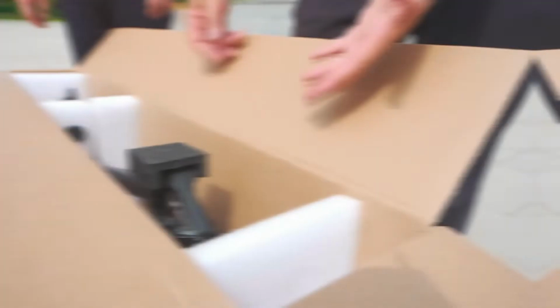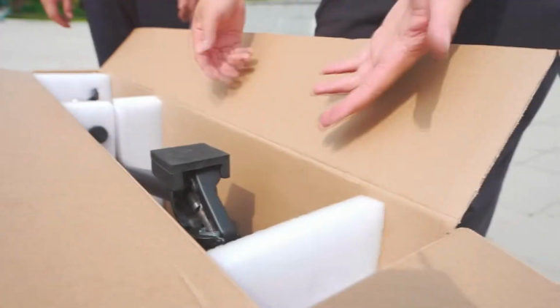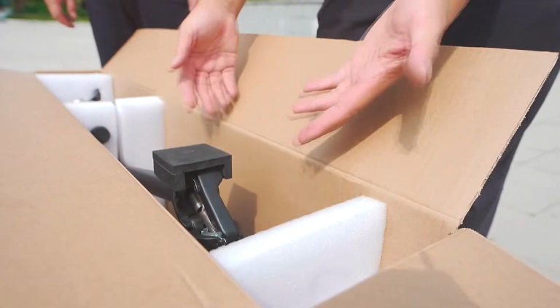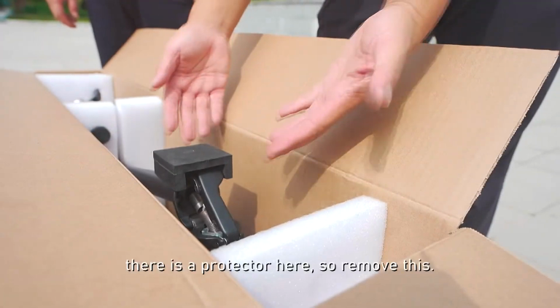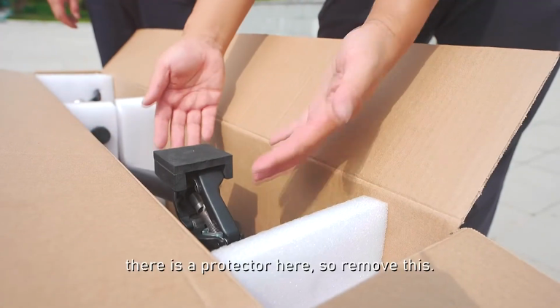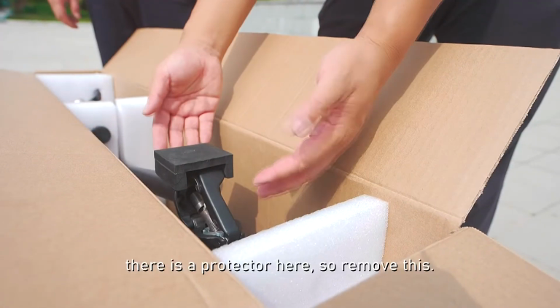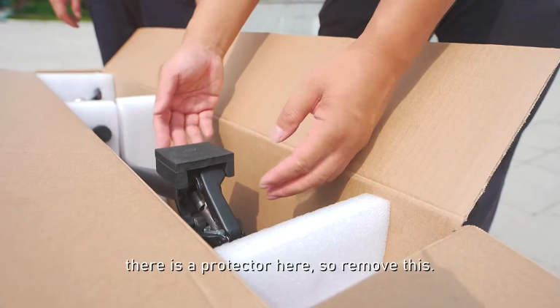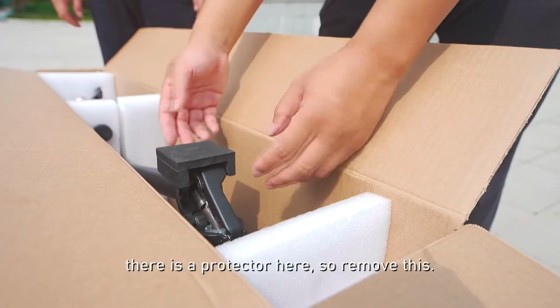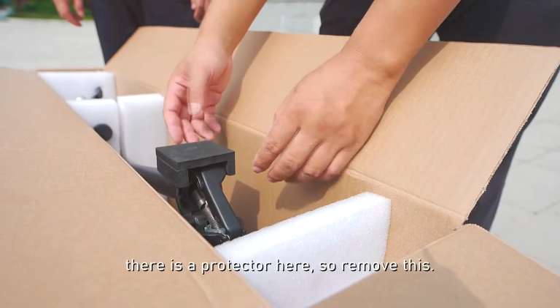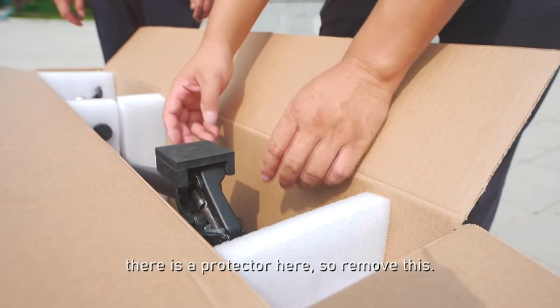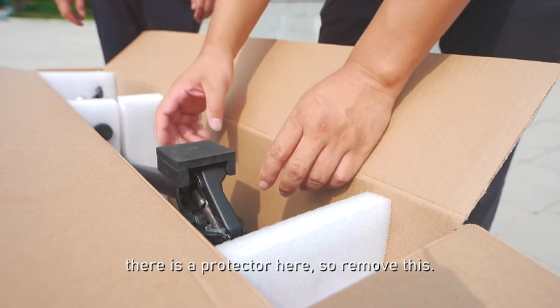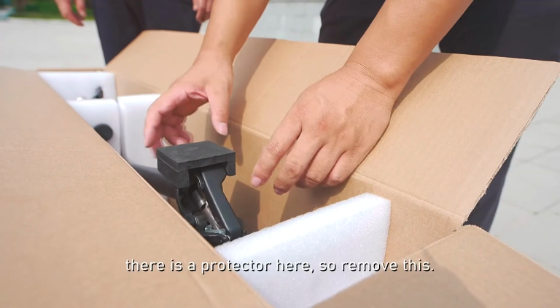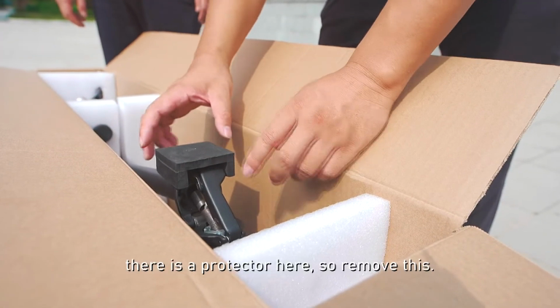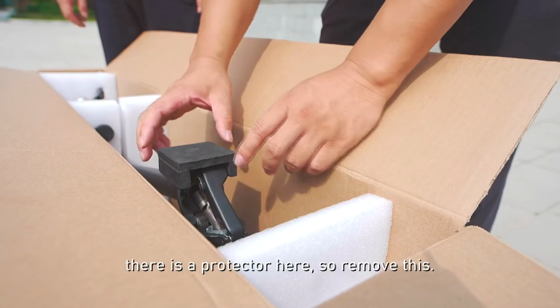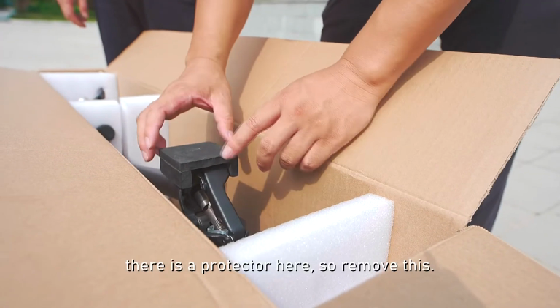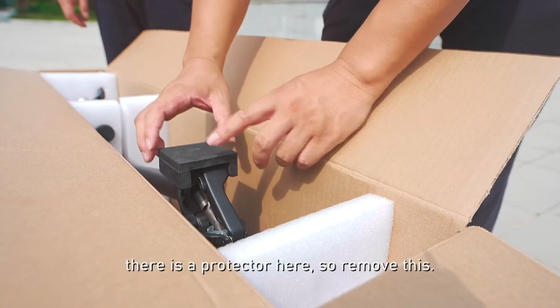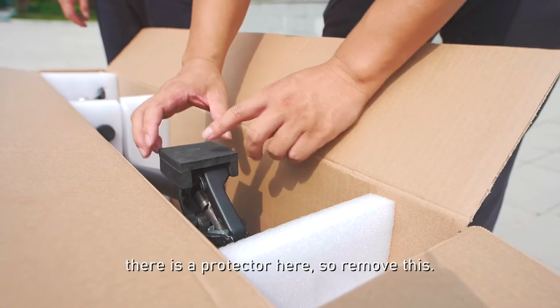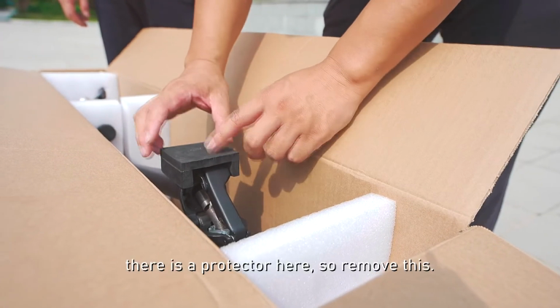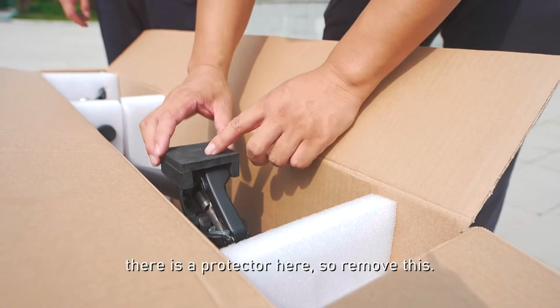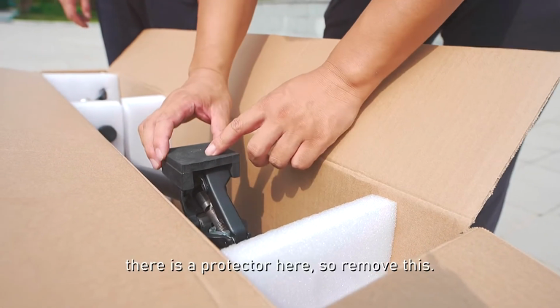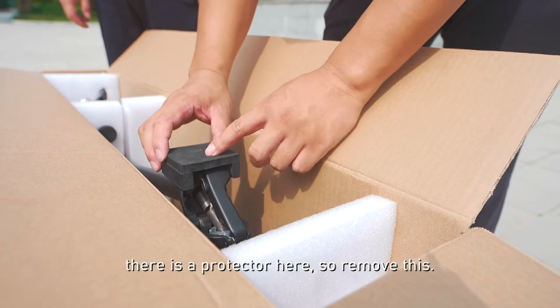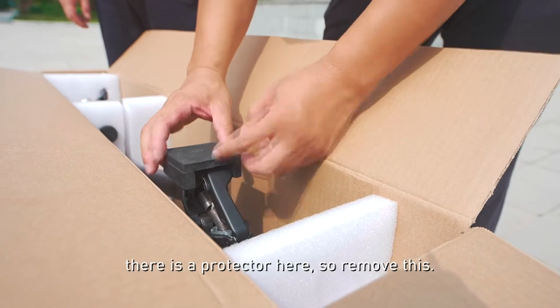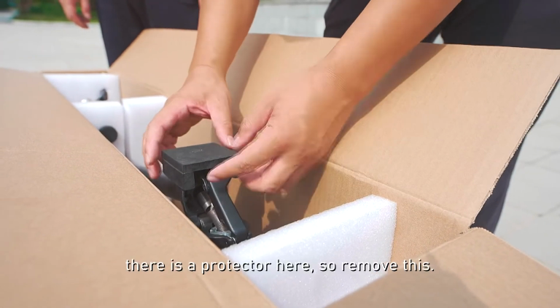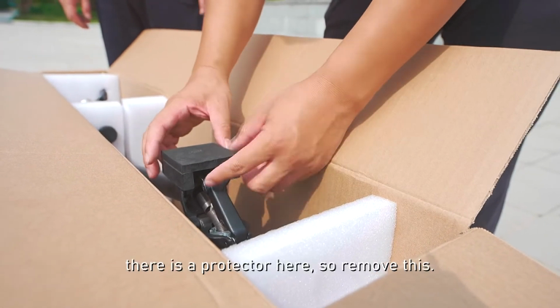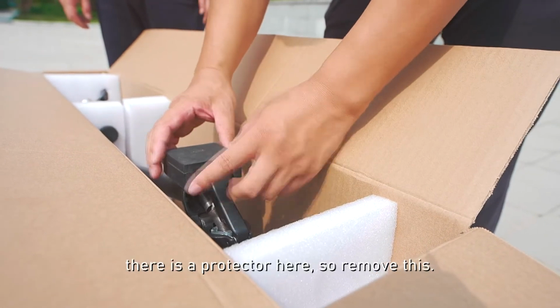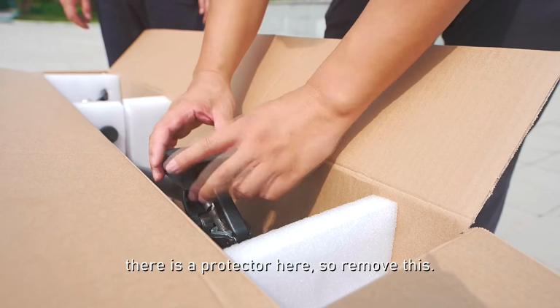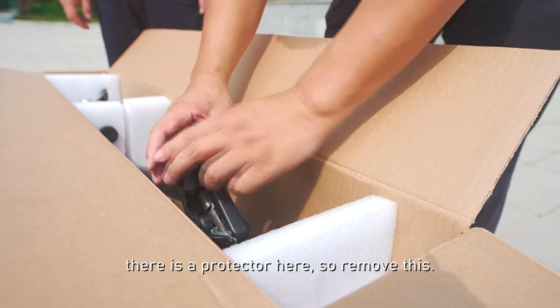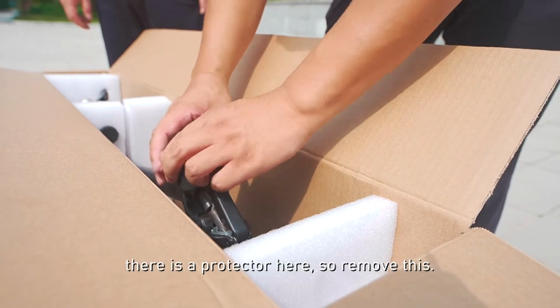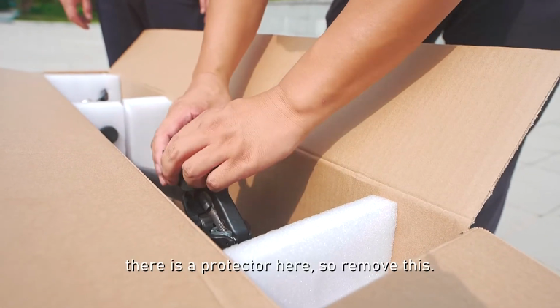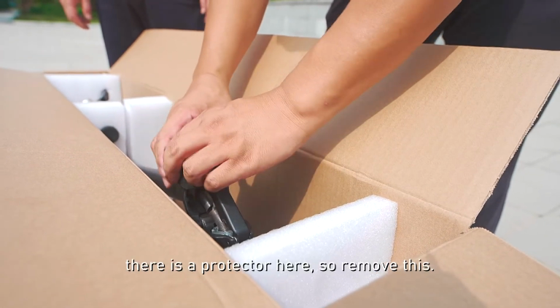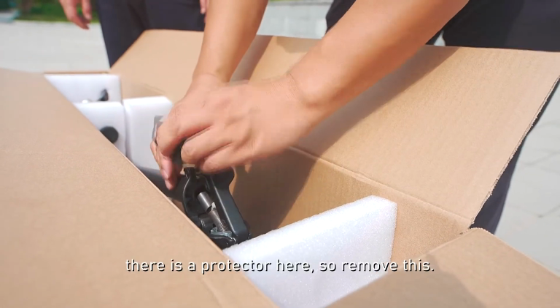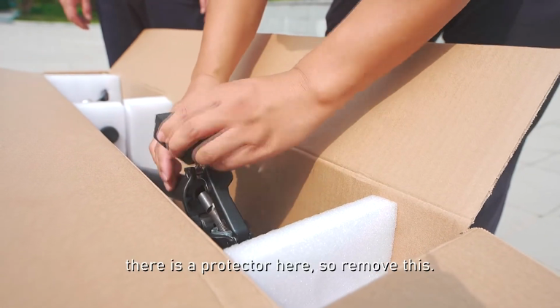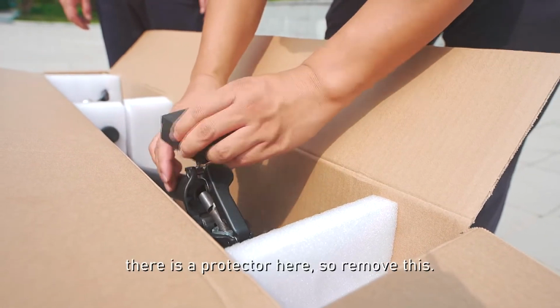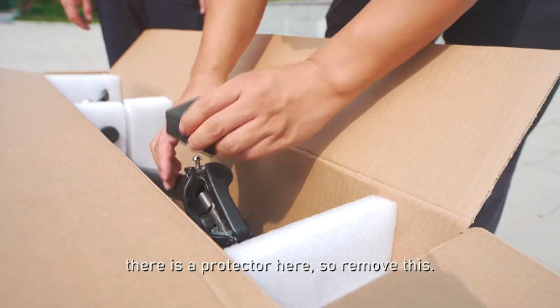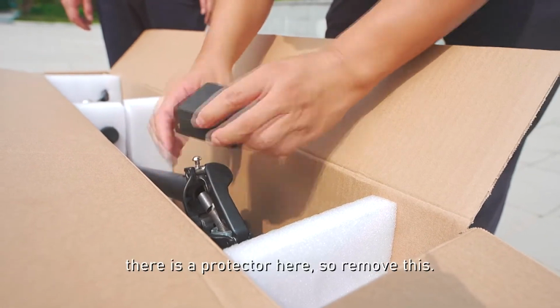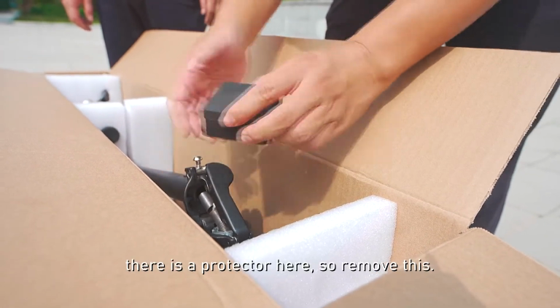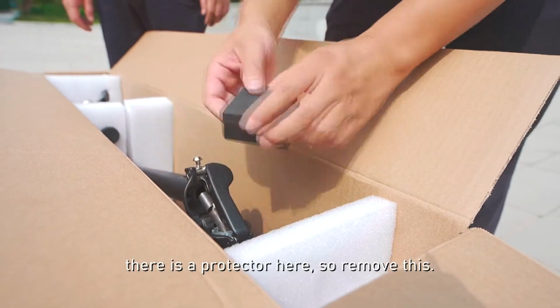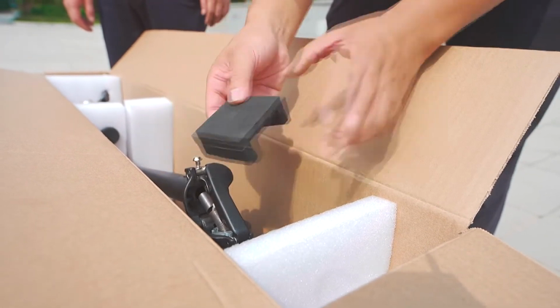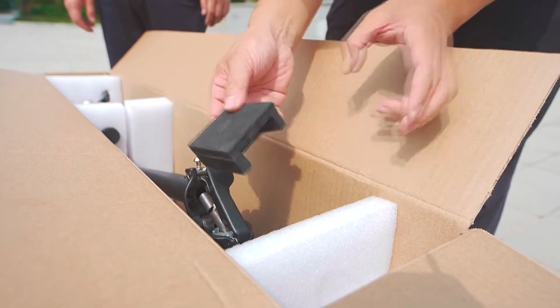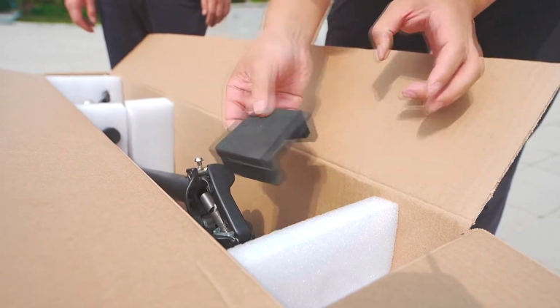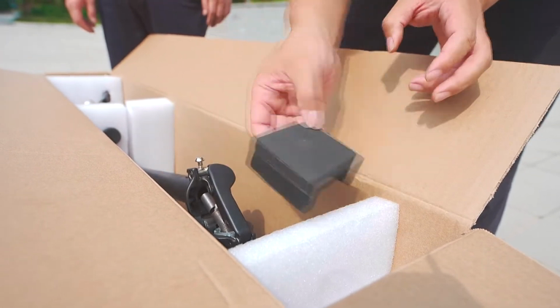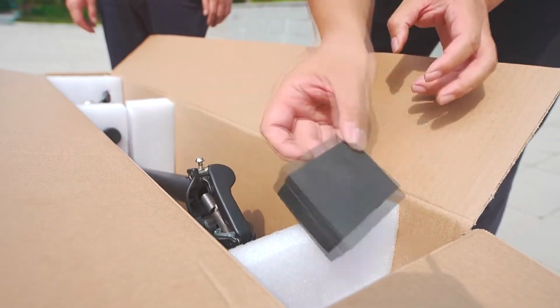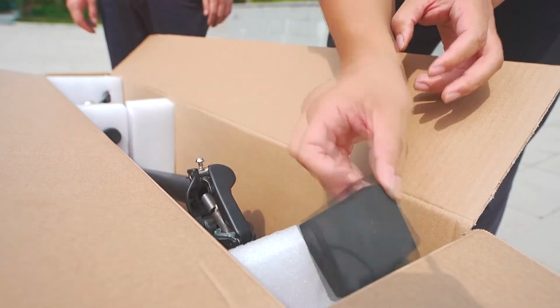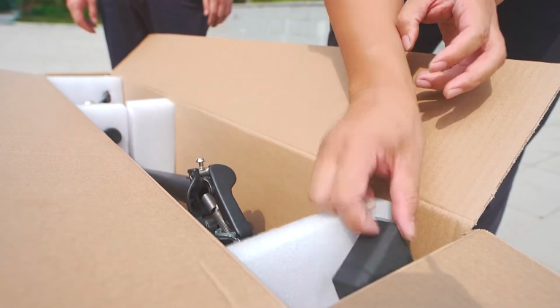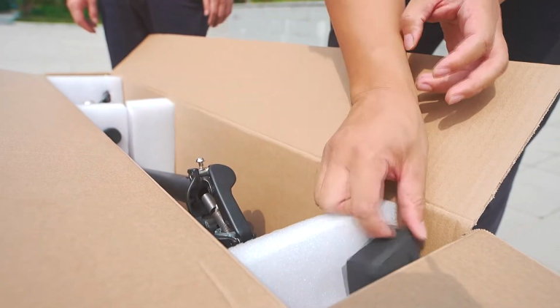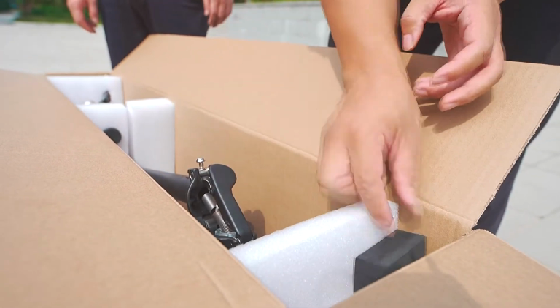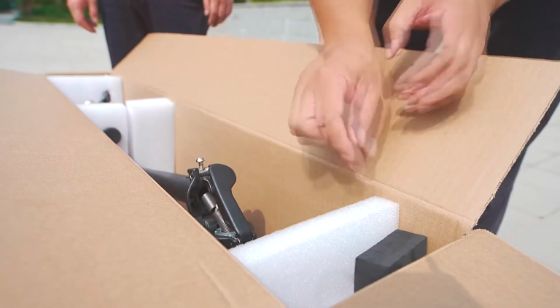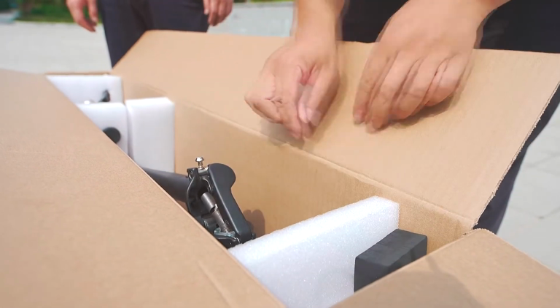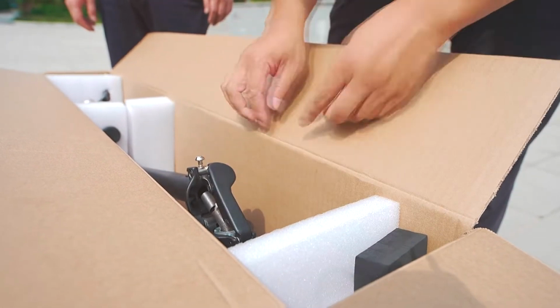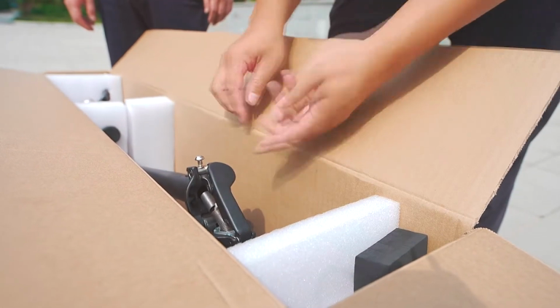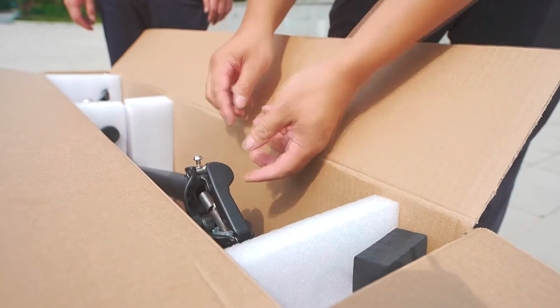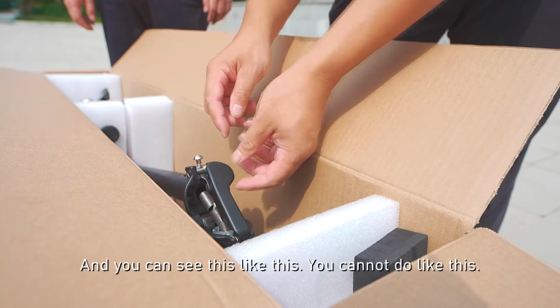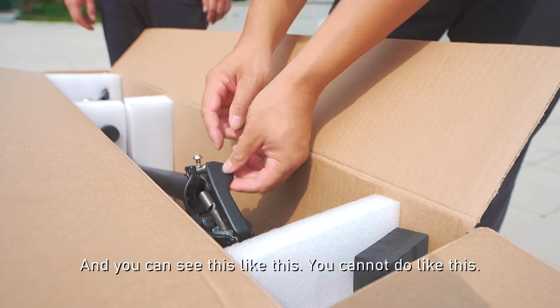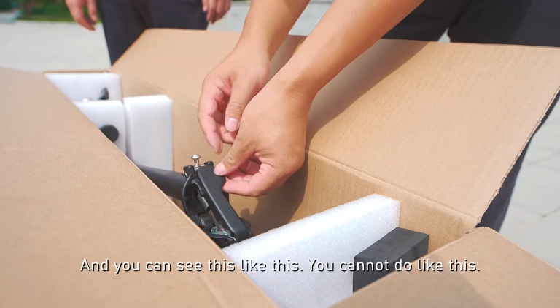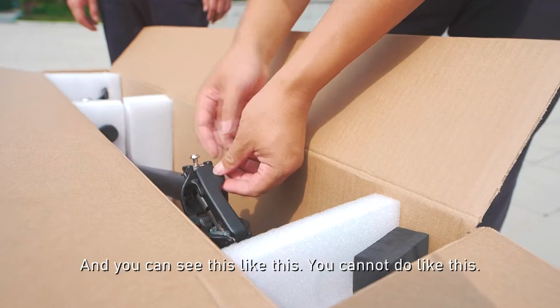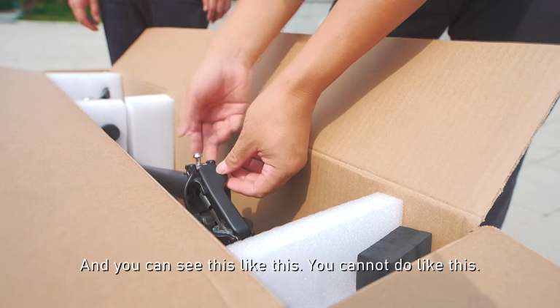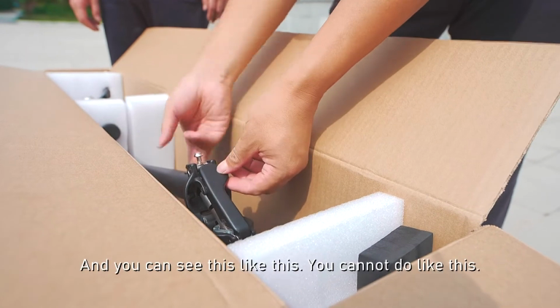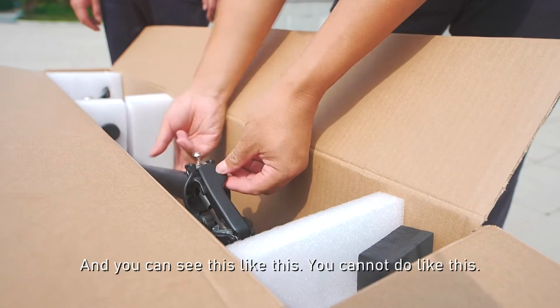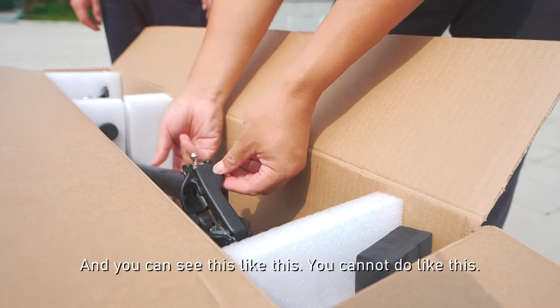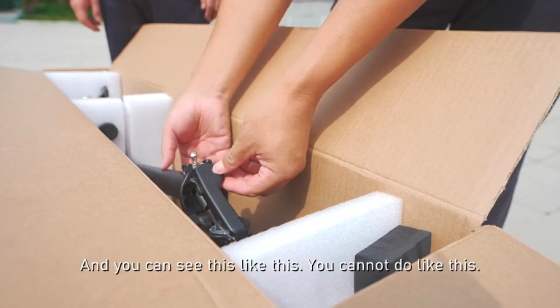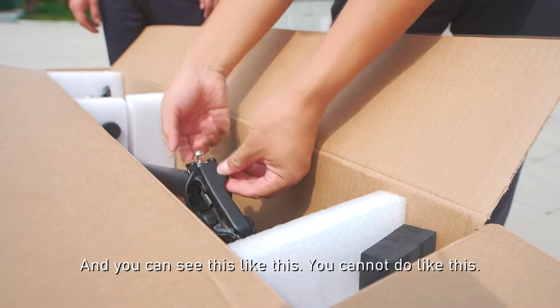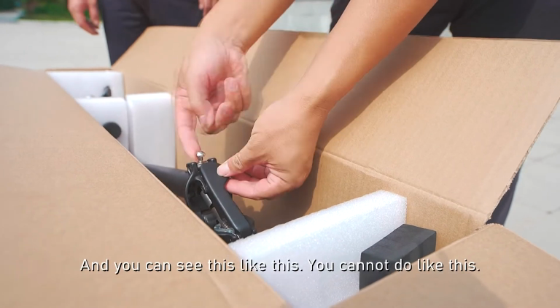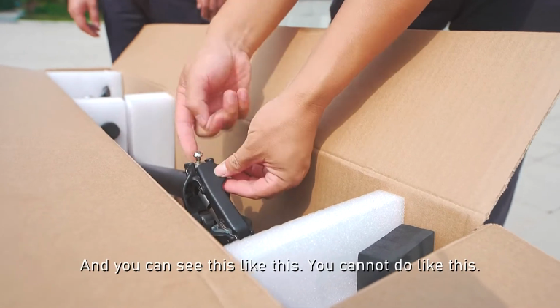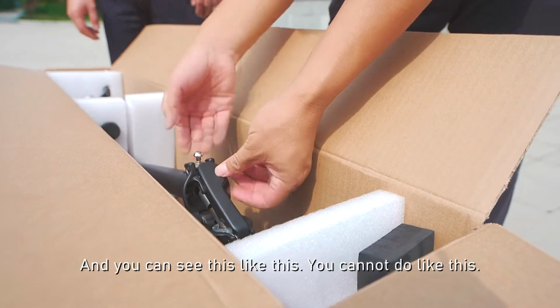There is a protector here, so remove this. And you can see it's like this.